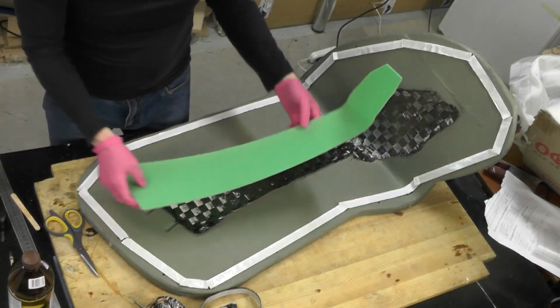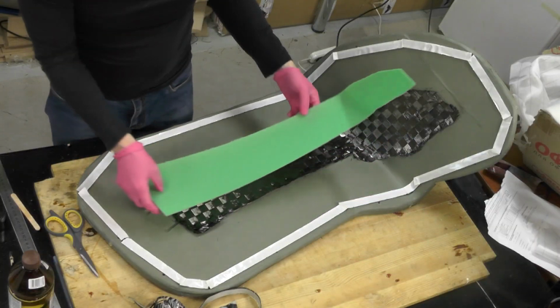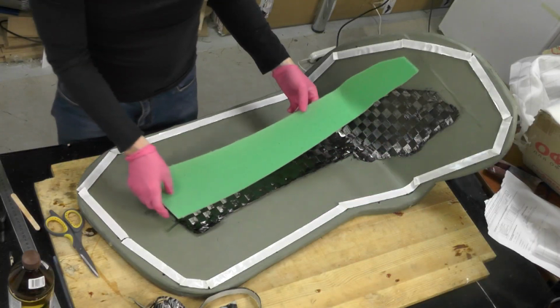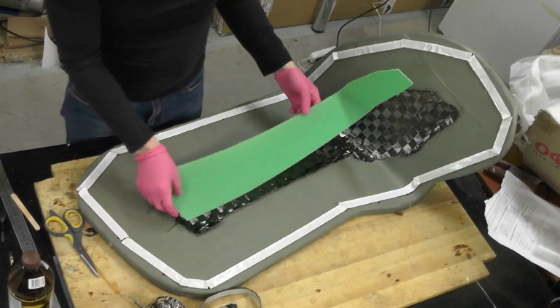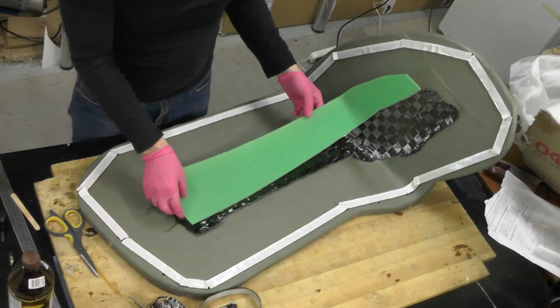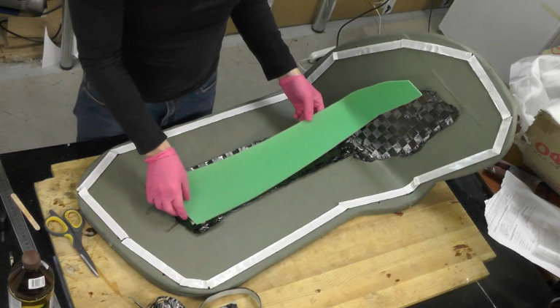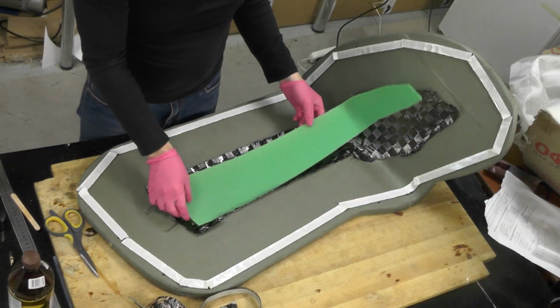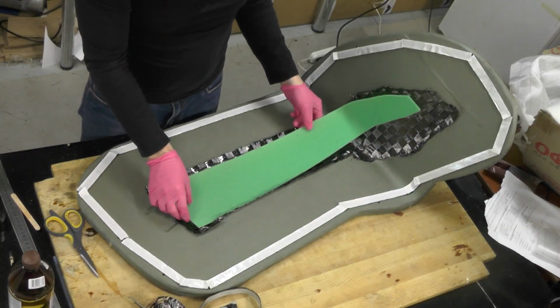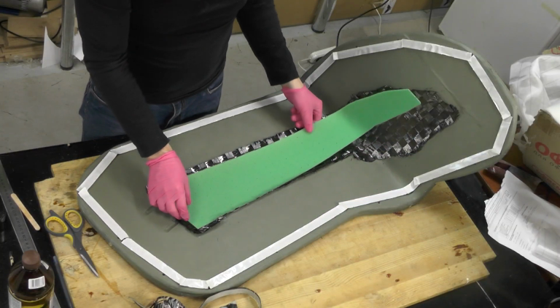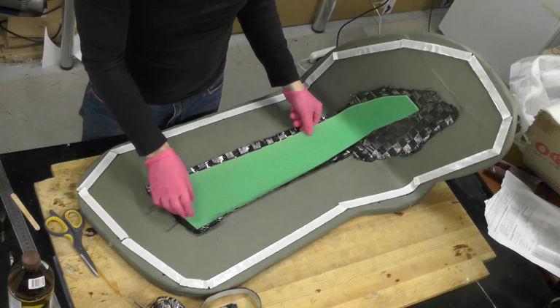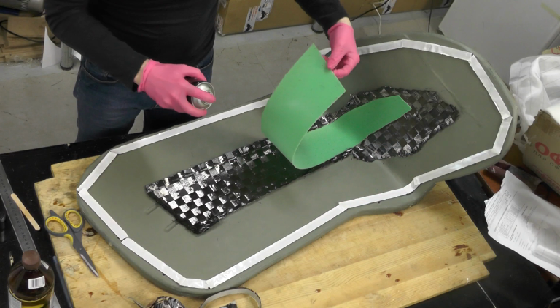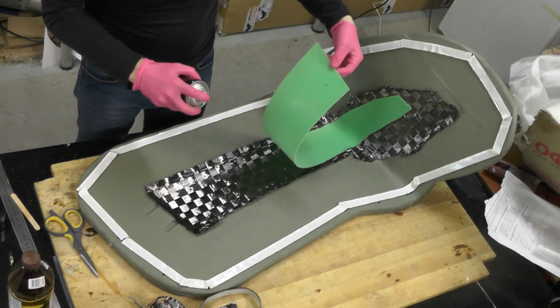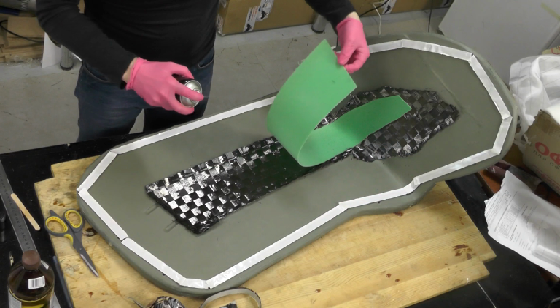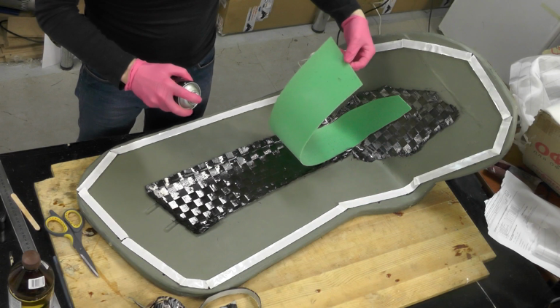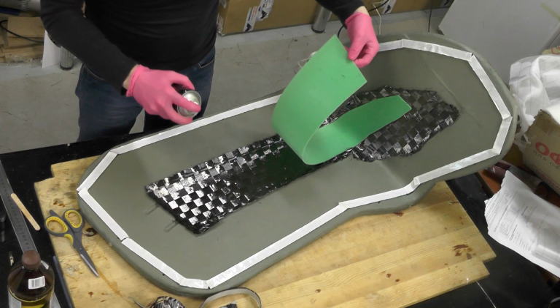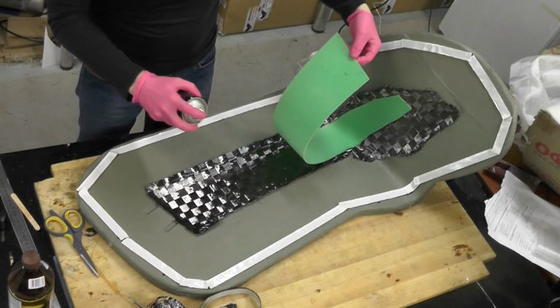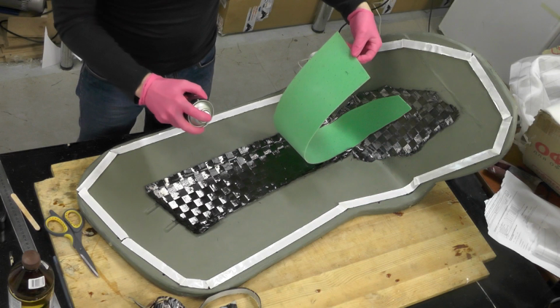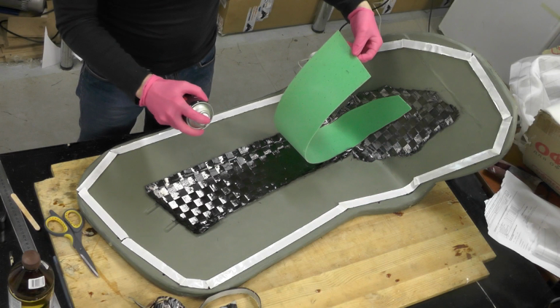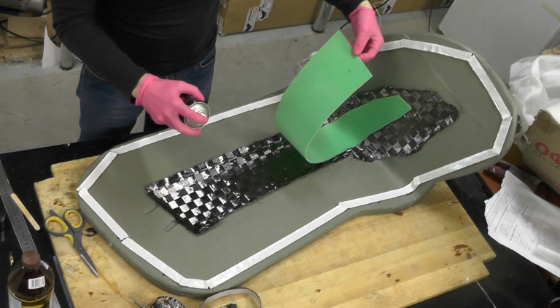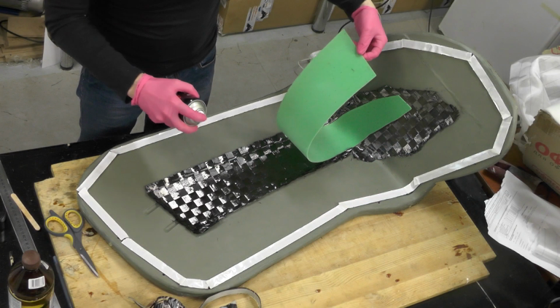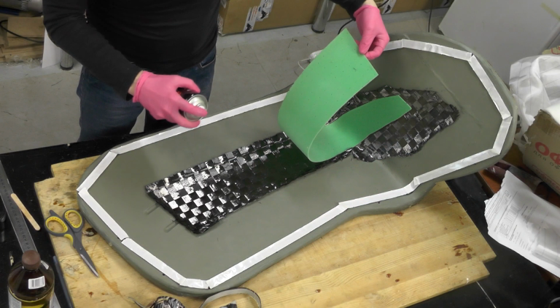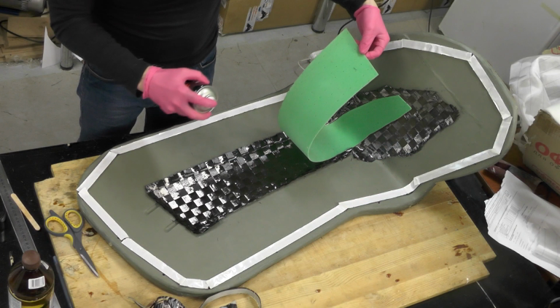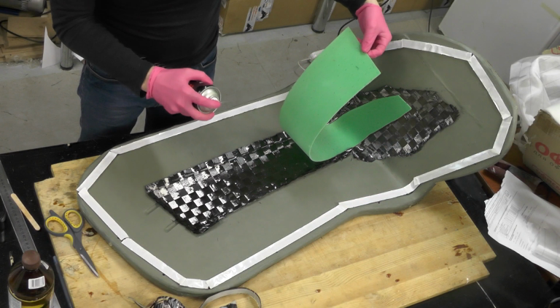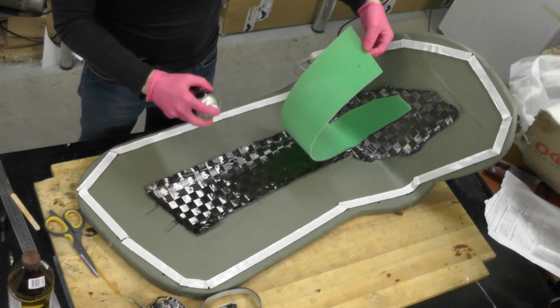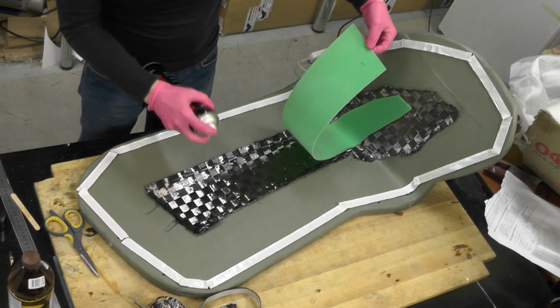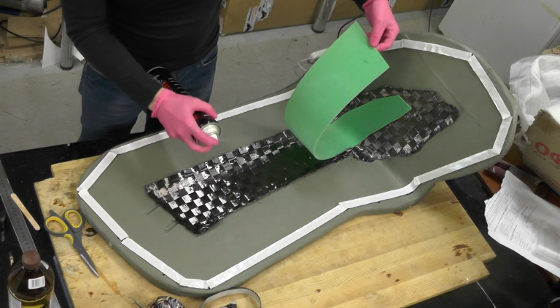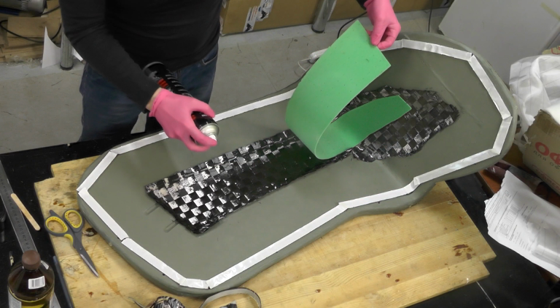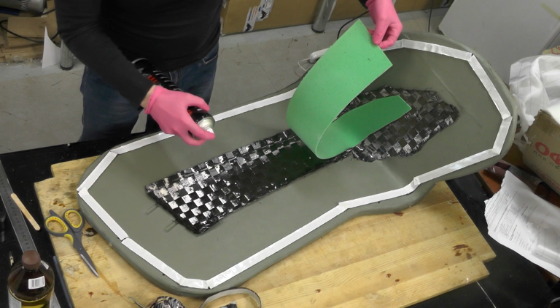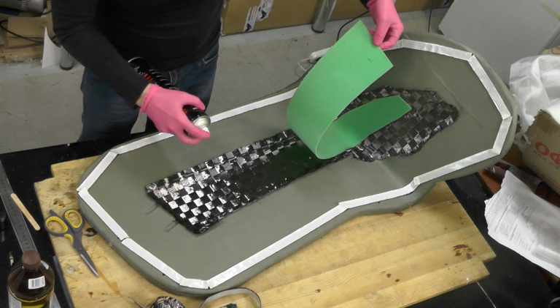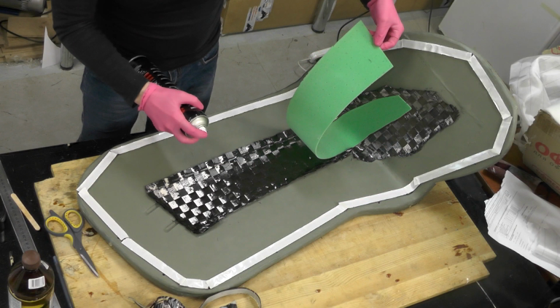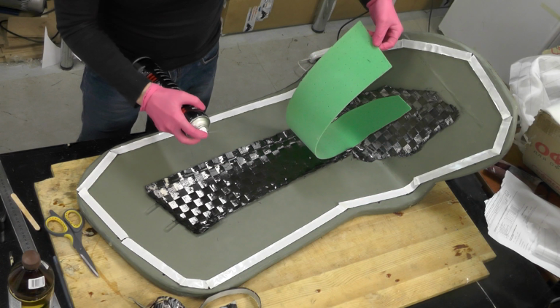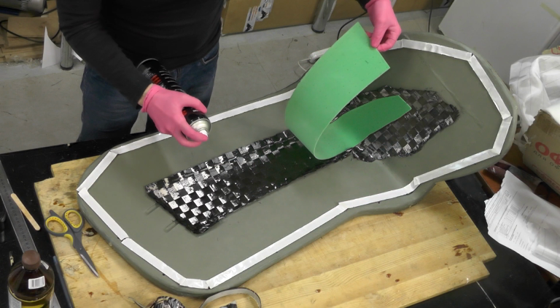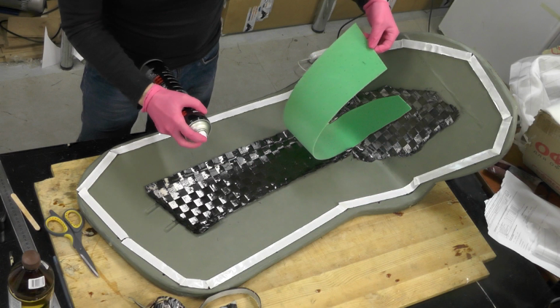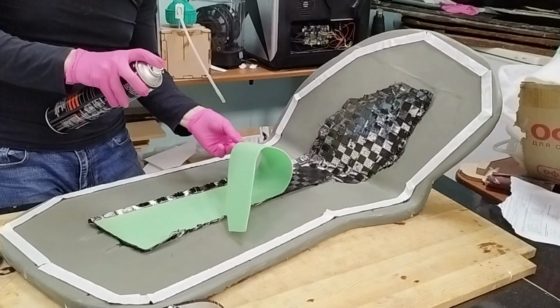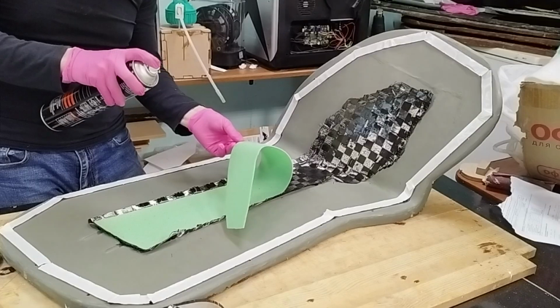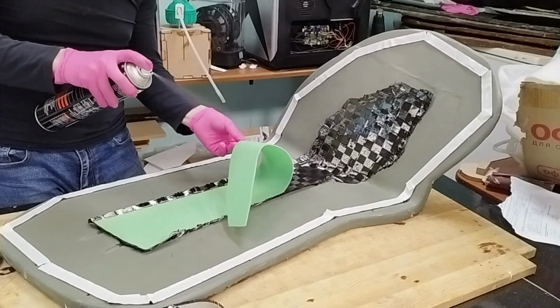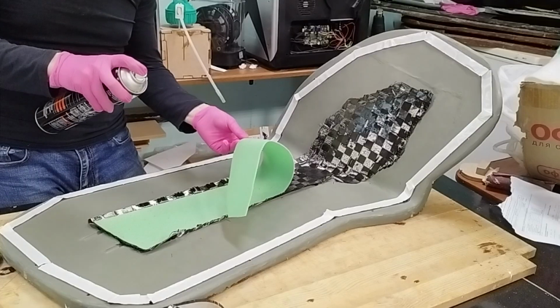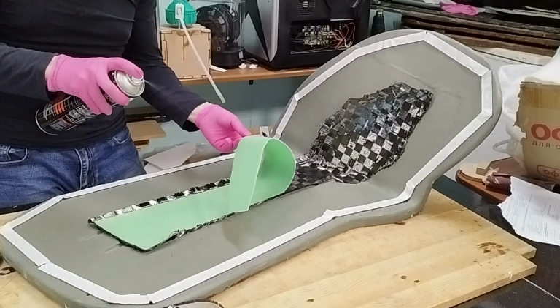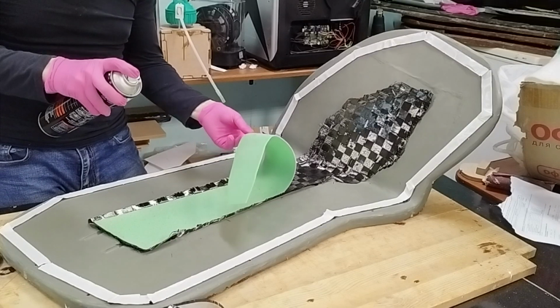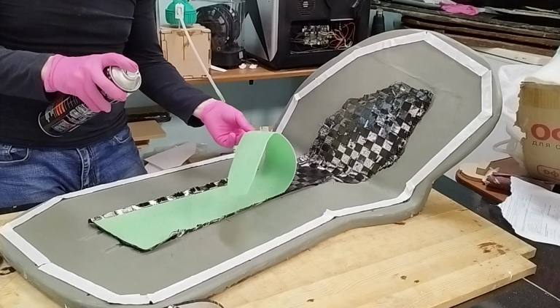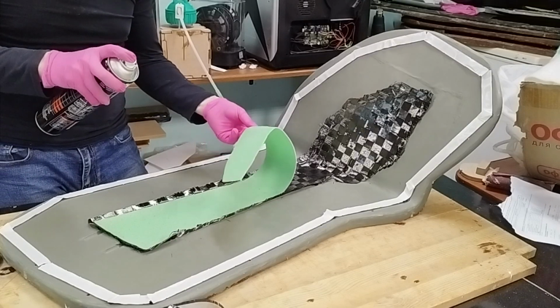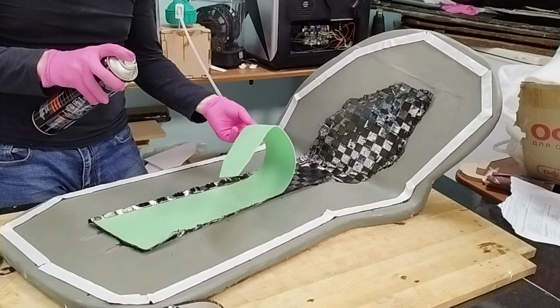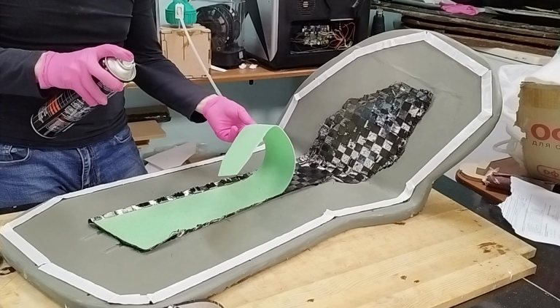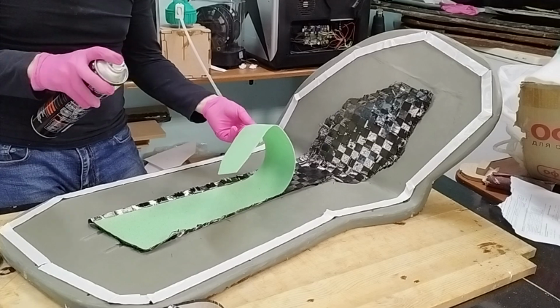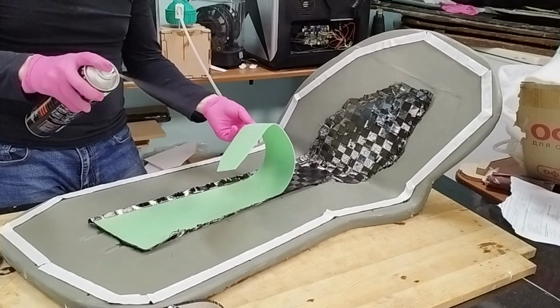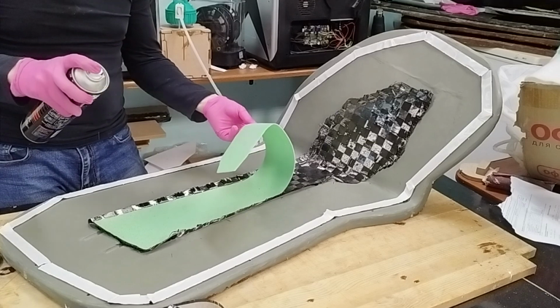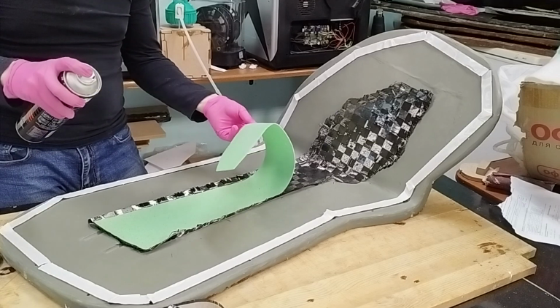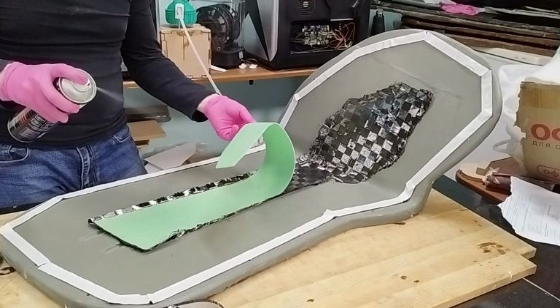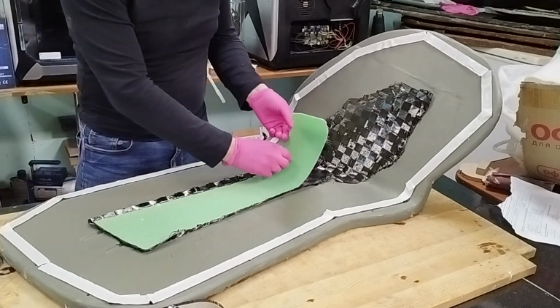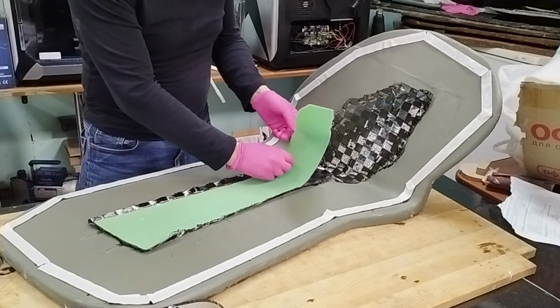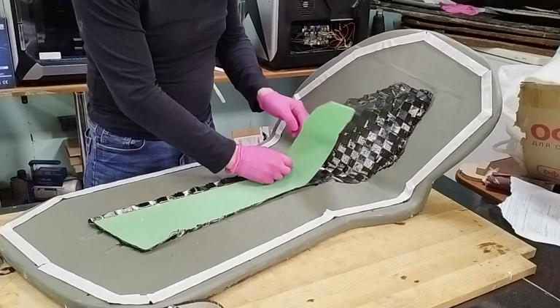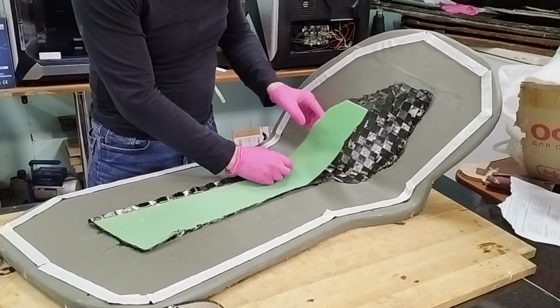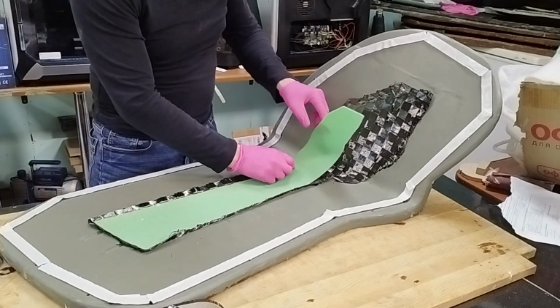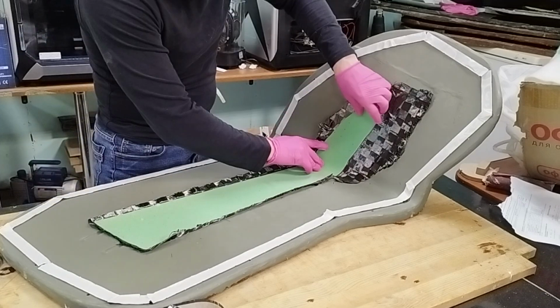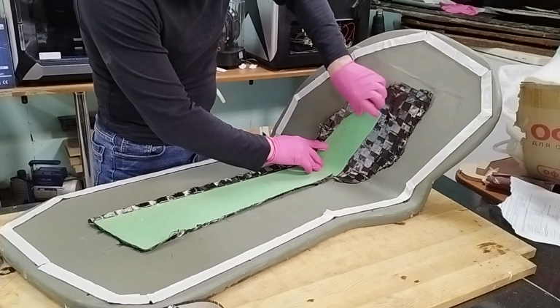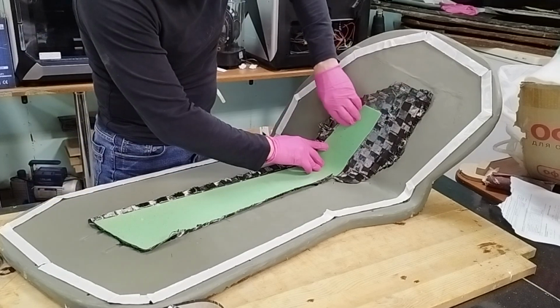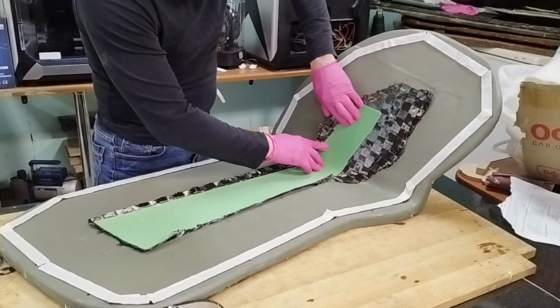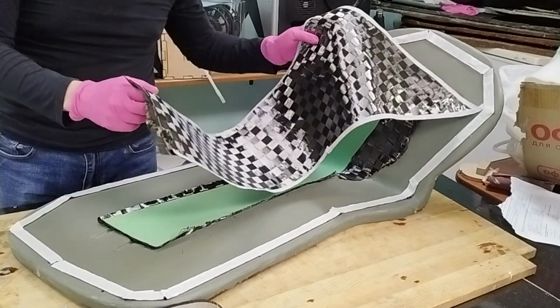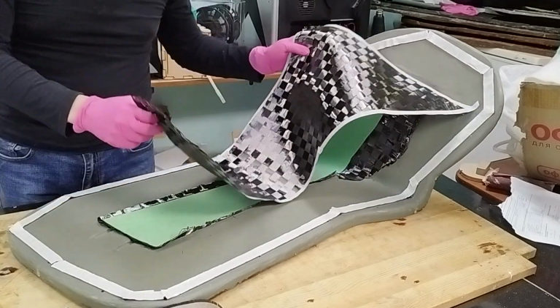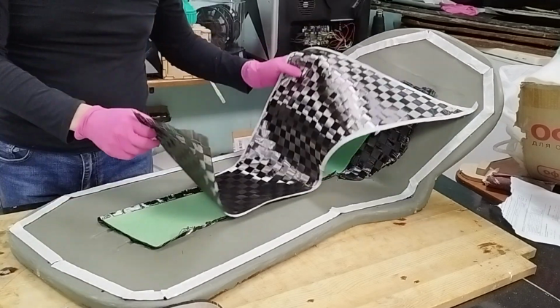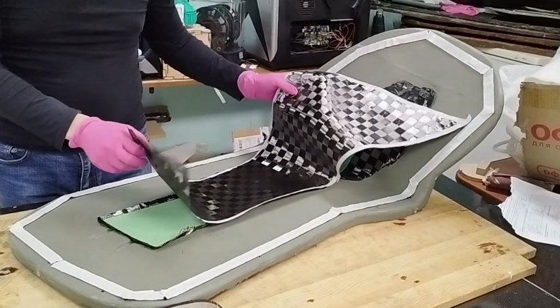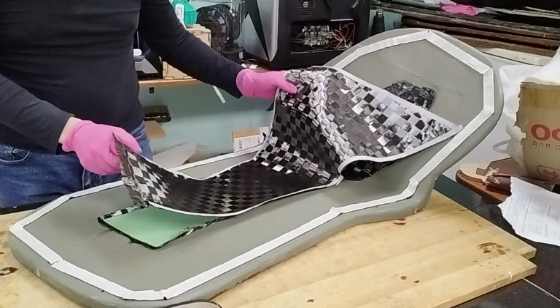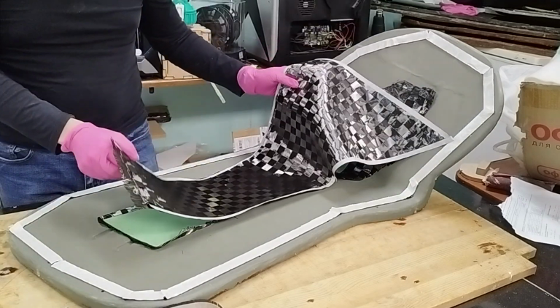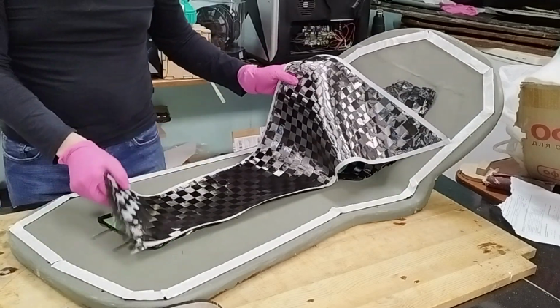On top of the carbon layer, we place the foam core and also fix it with glue. We finish our sandwich panel with a second layer of carbon fabric.